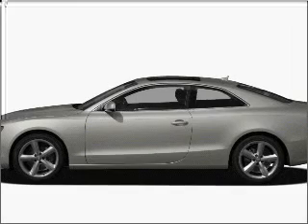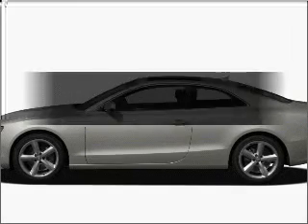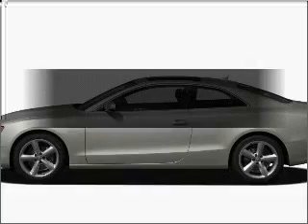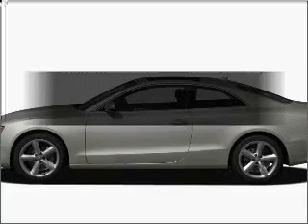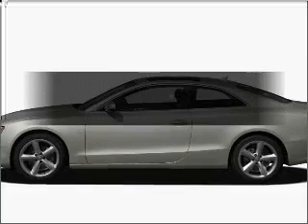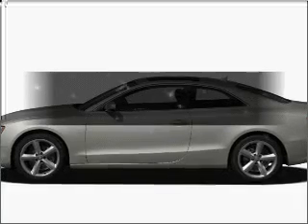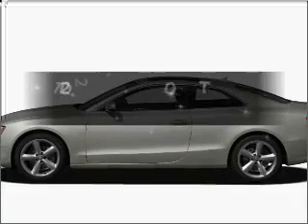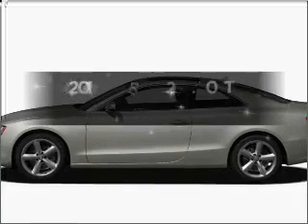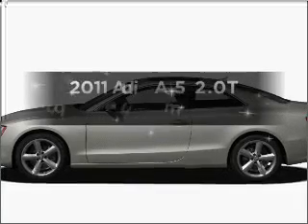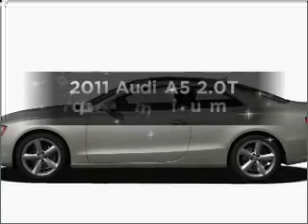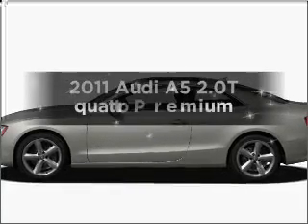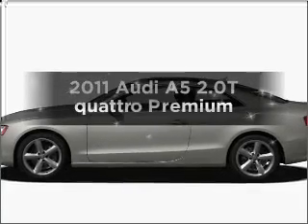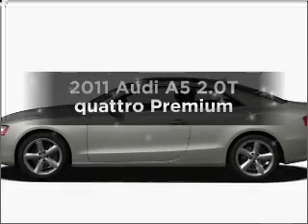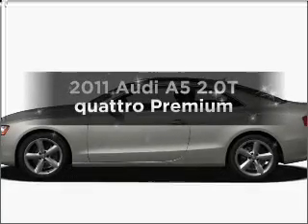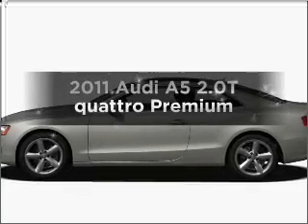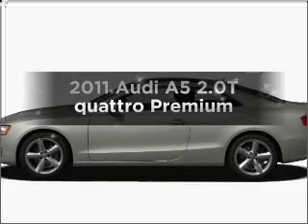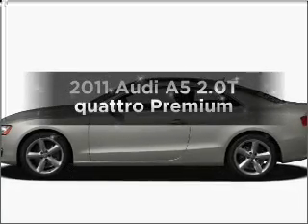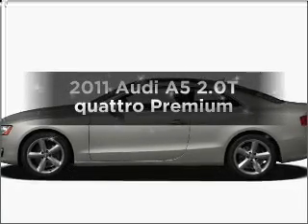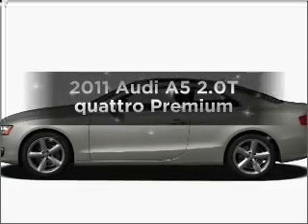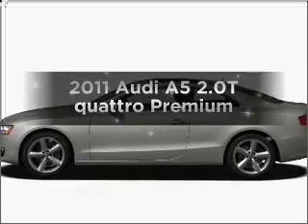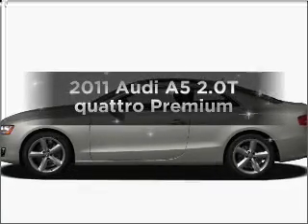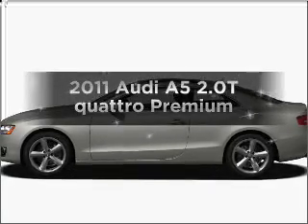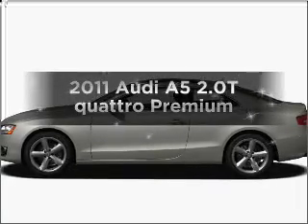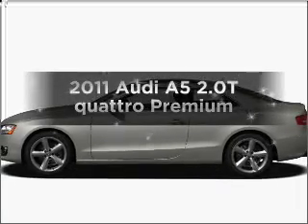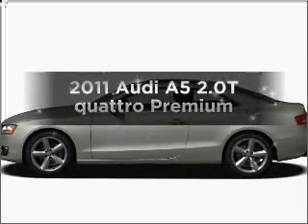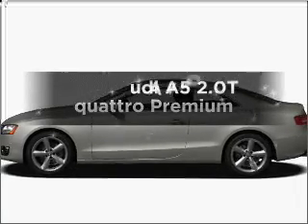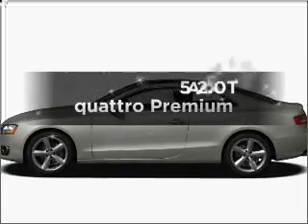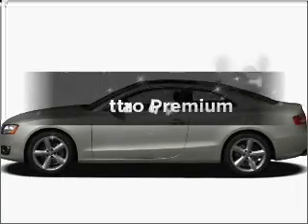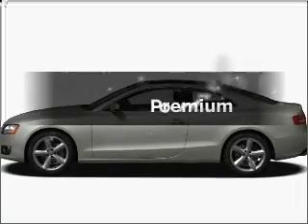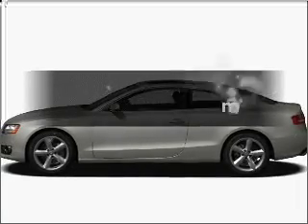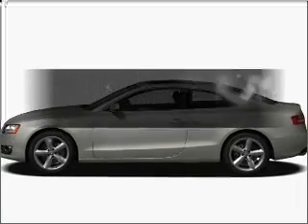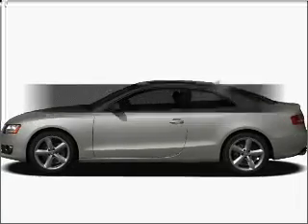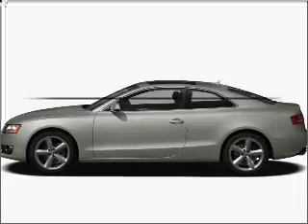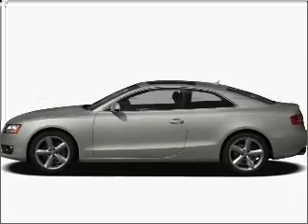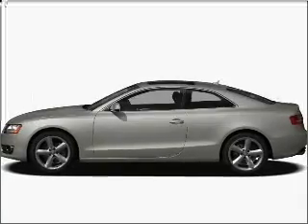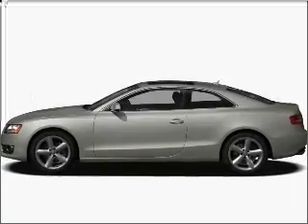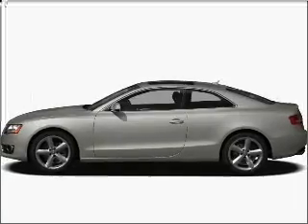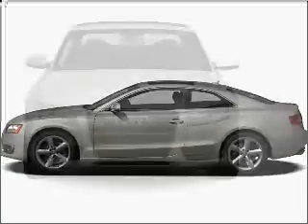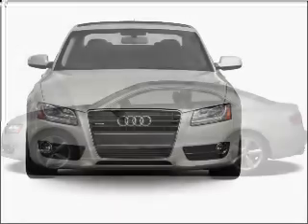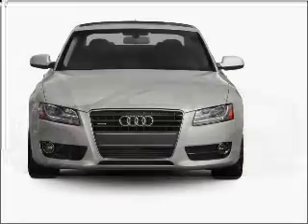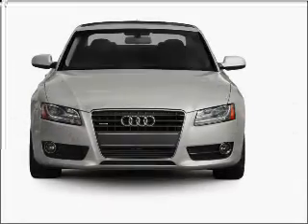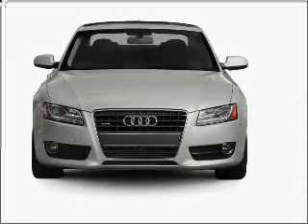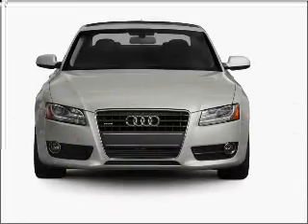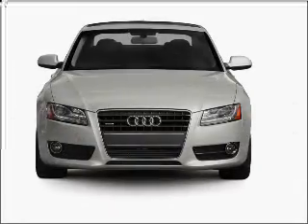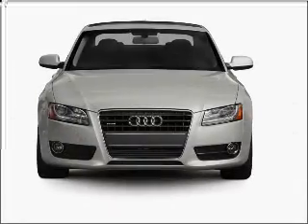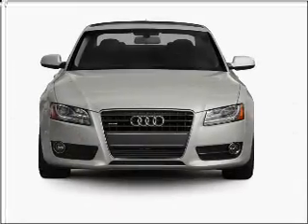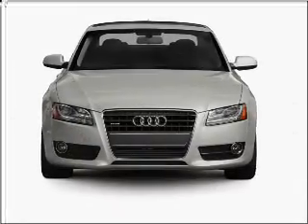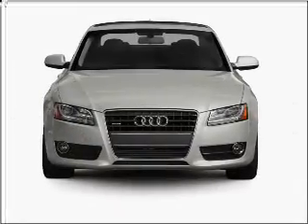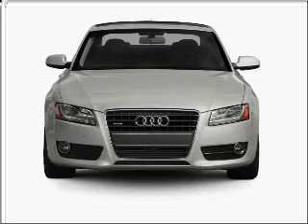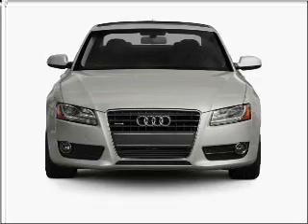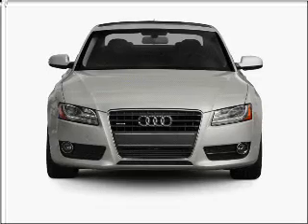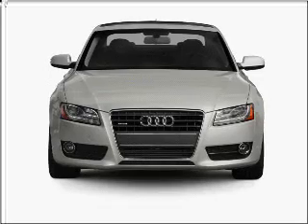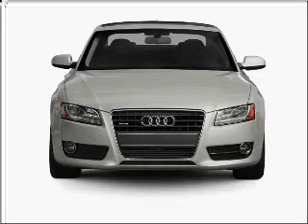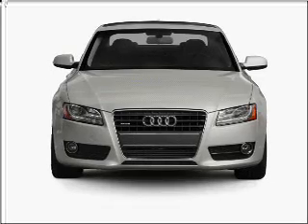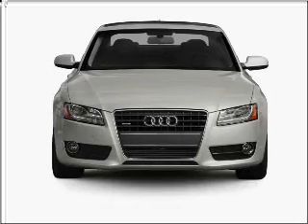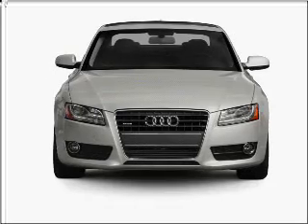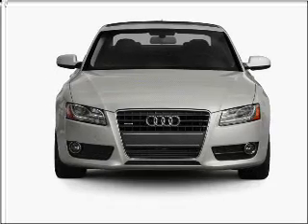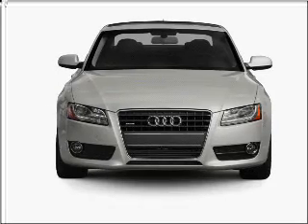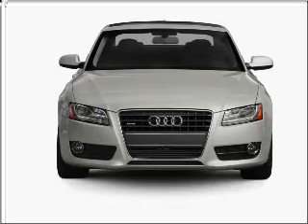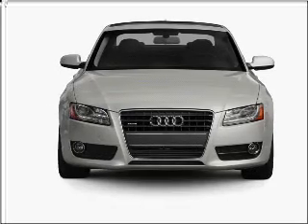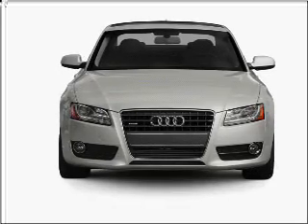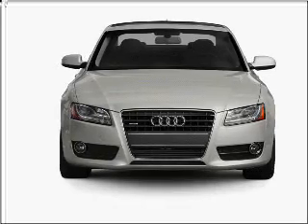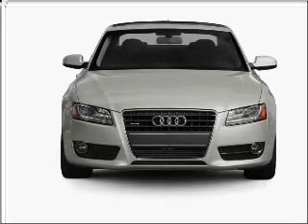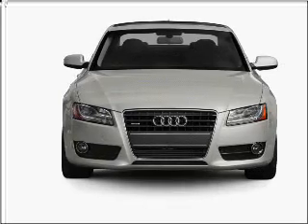Check out this 2011 Audi A5. Find everything you want in a ride under one roof with this vehicle.